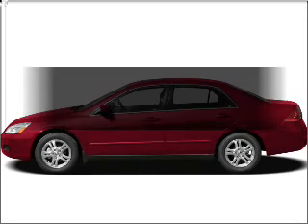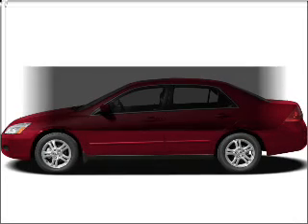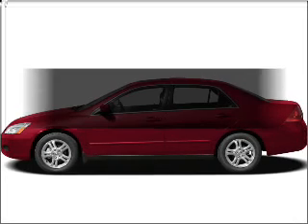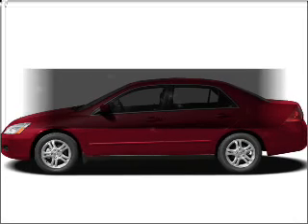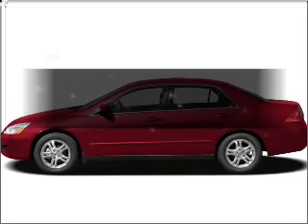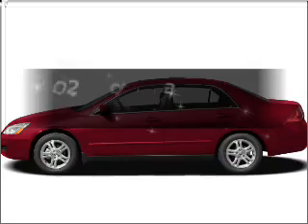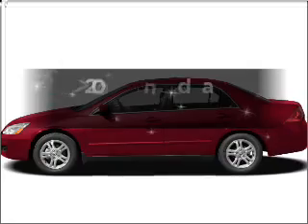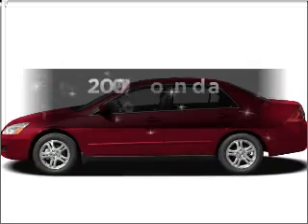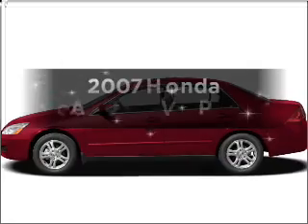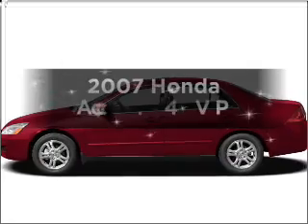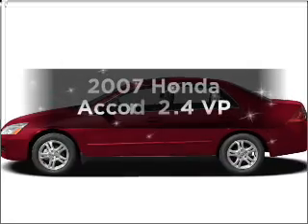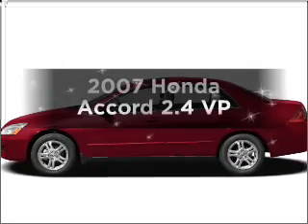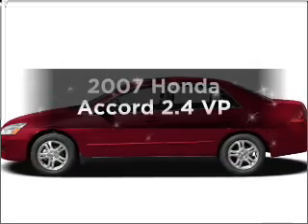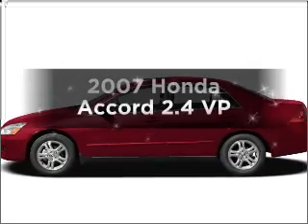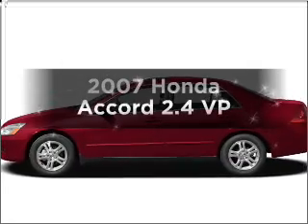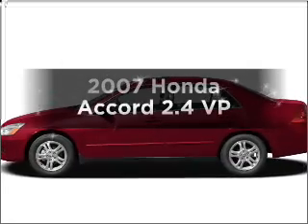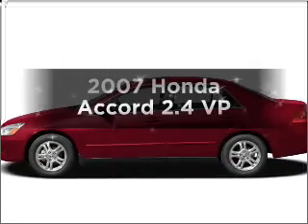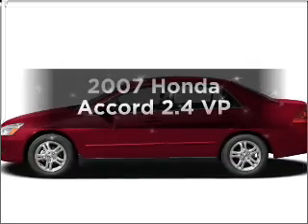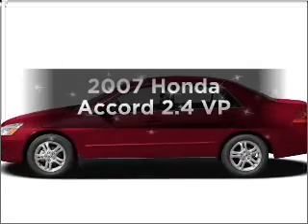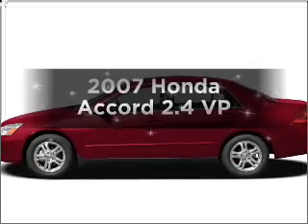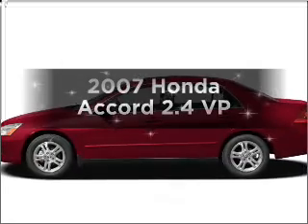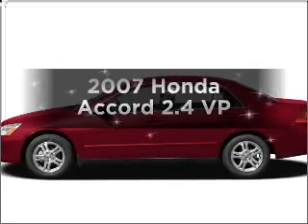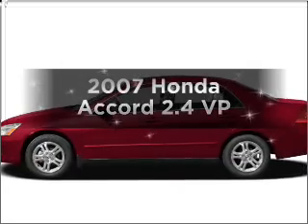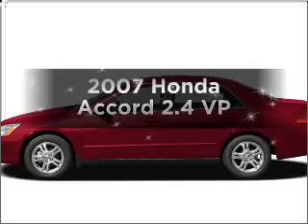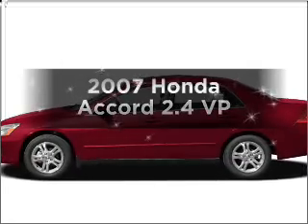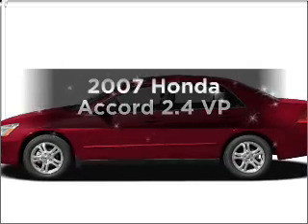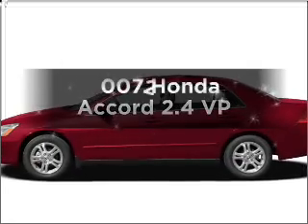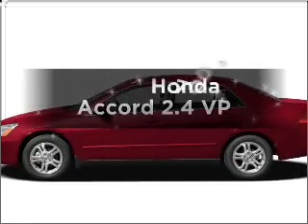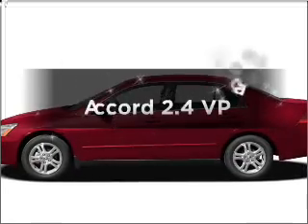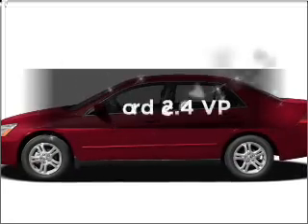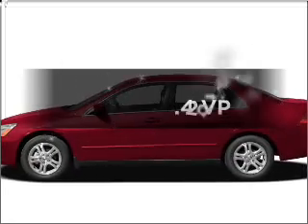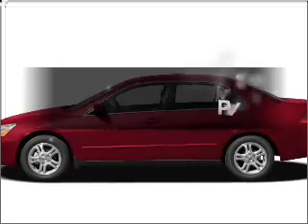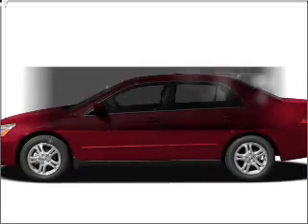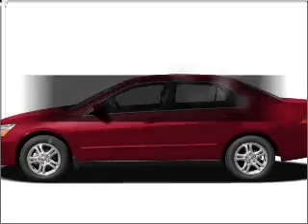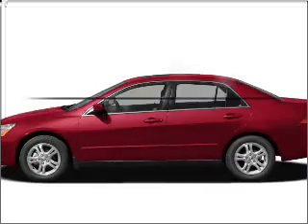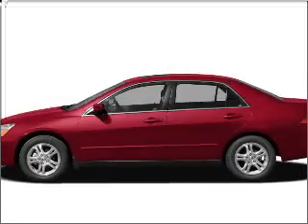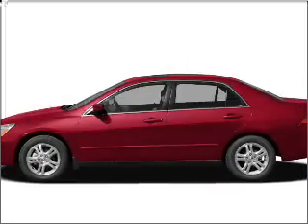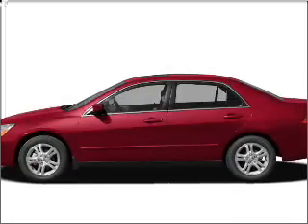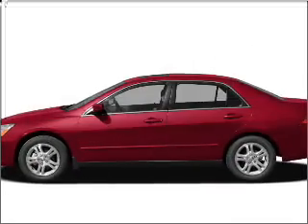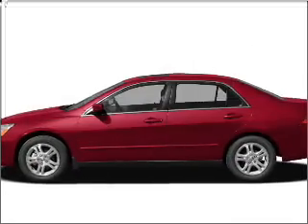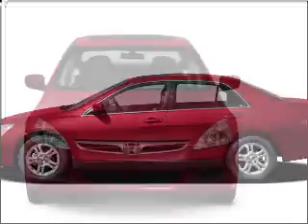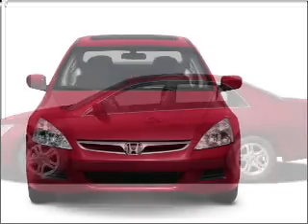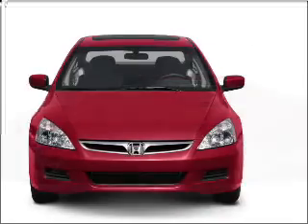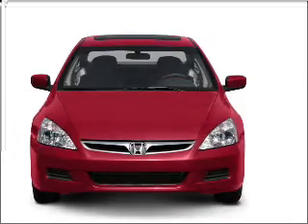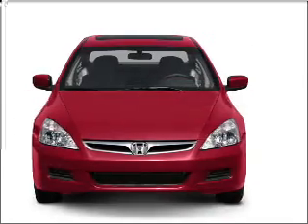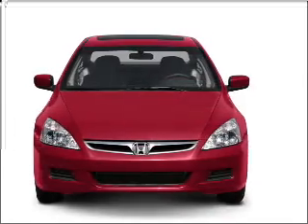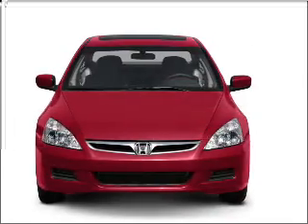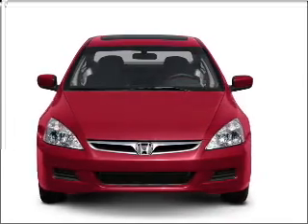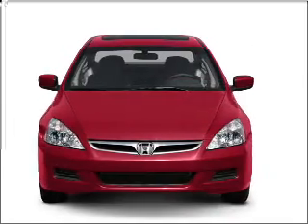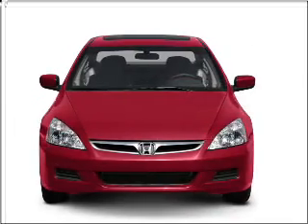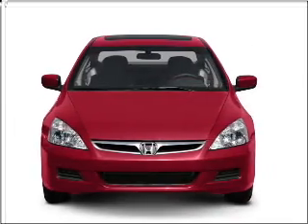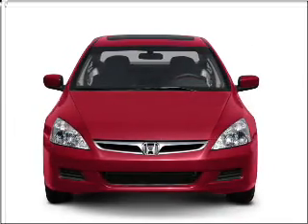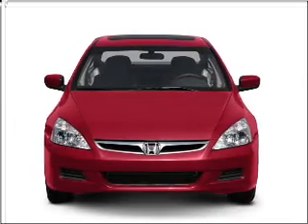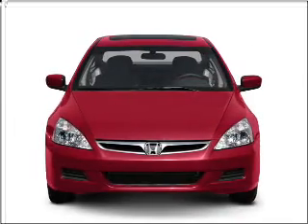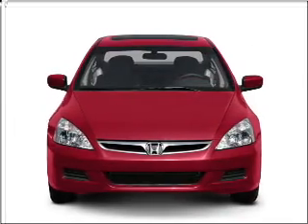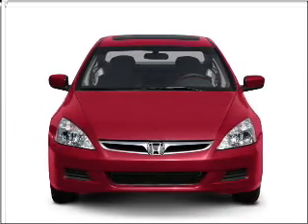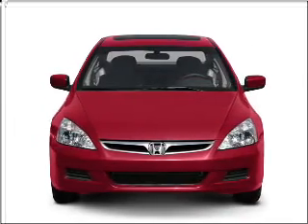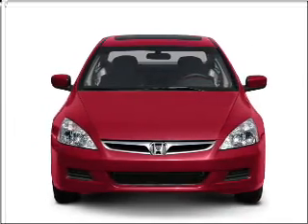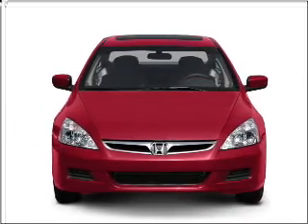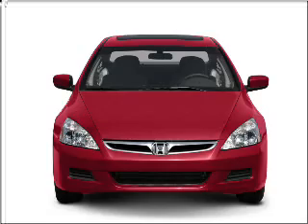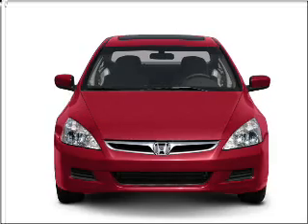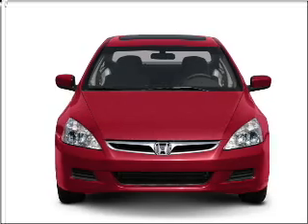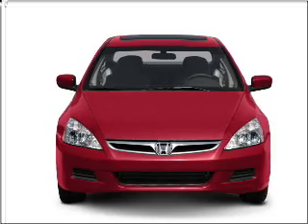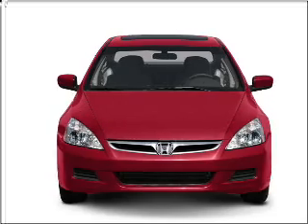Get noticed in this 2007 Honda Accord. Everything you need under one roof with this great vehicle.